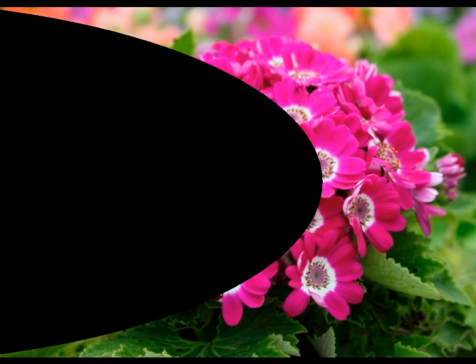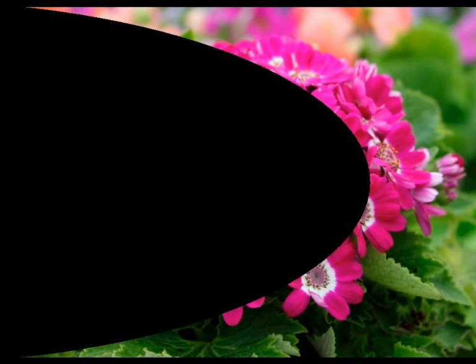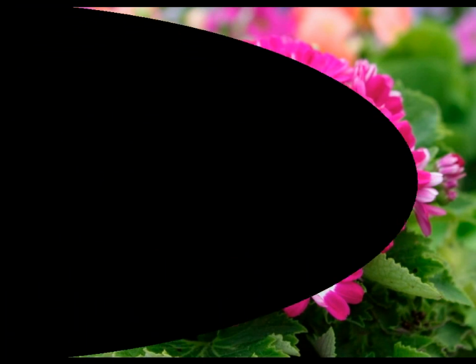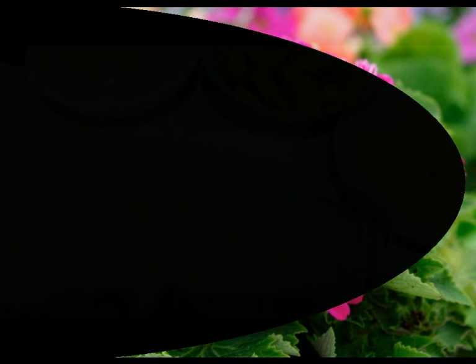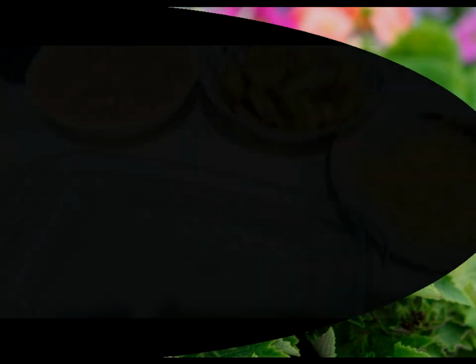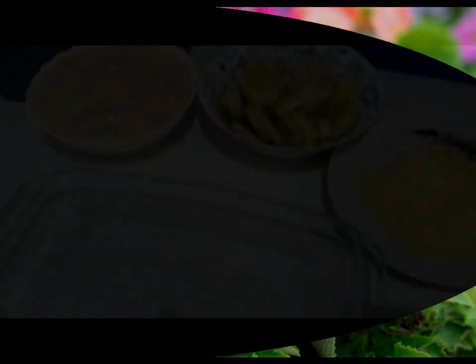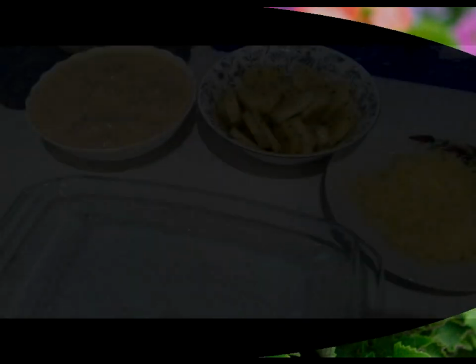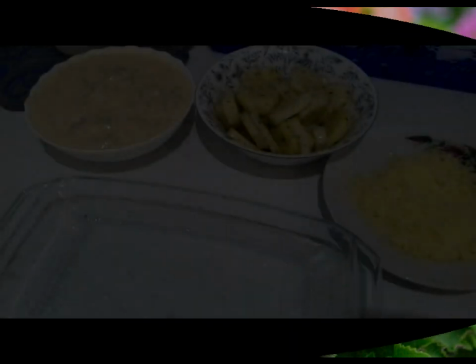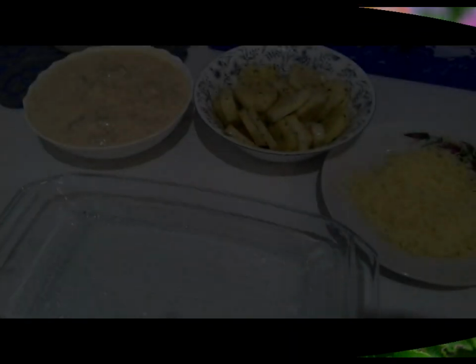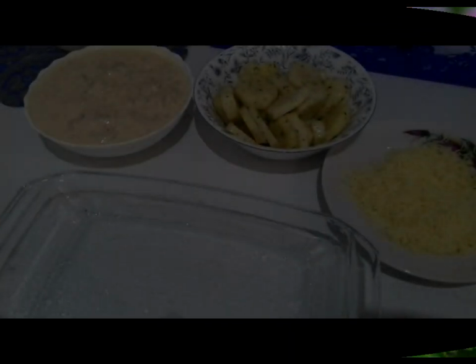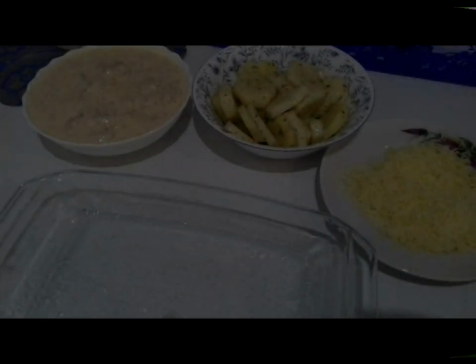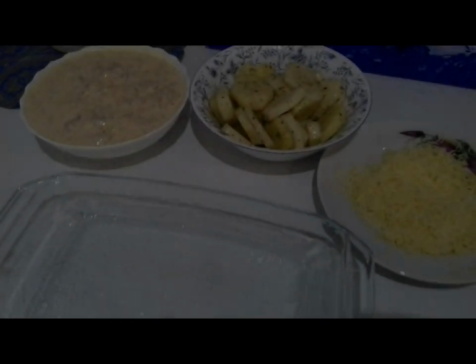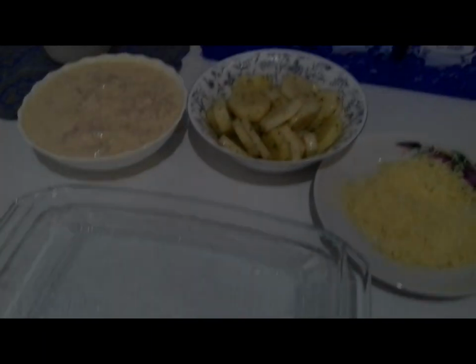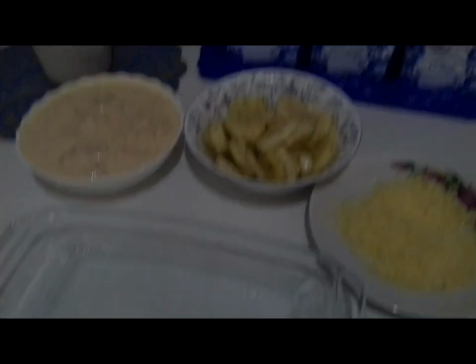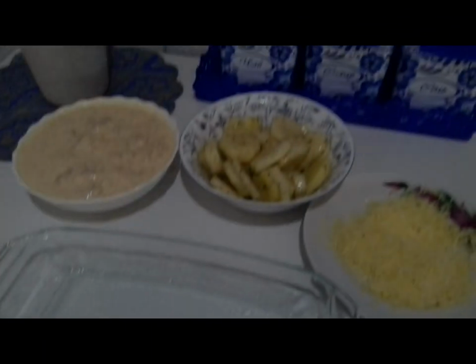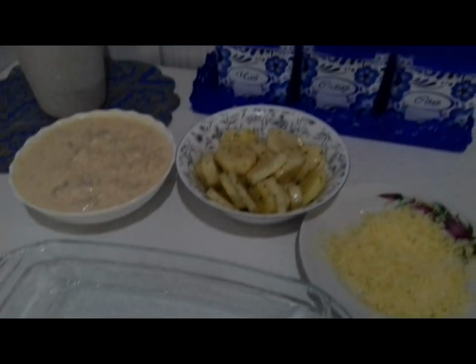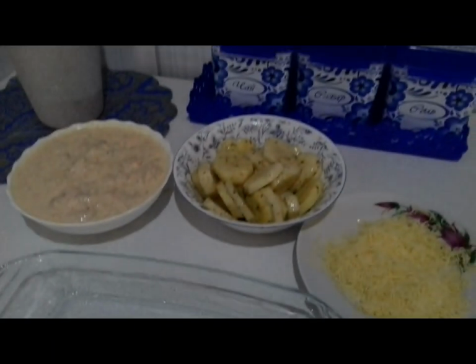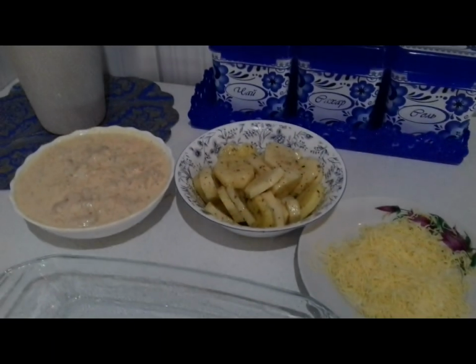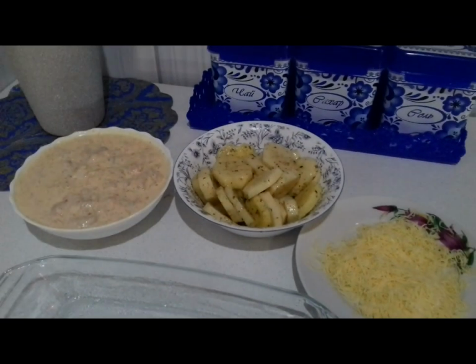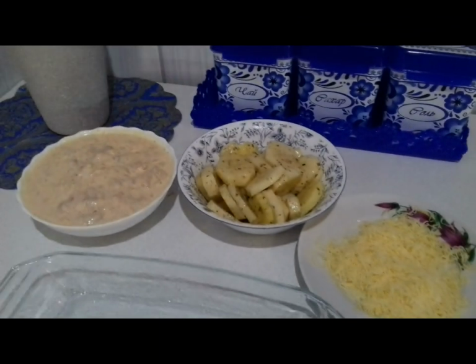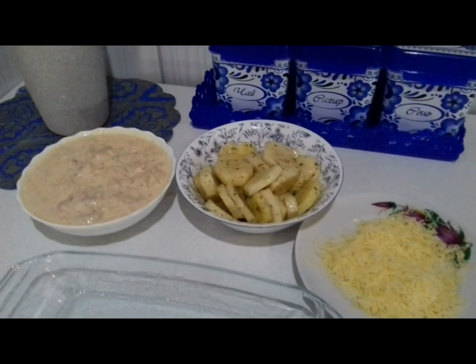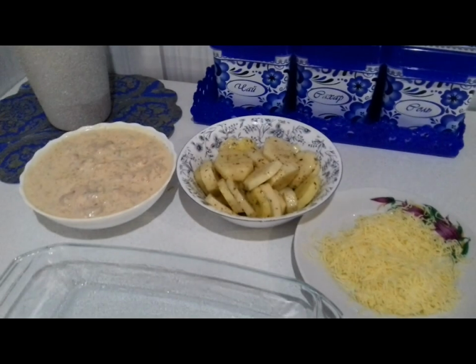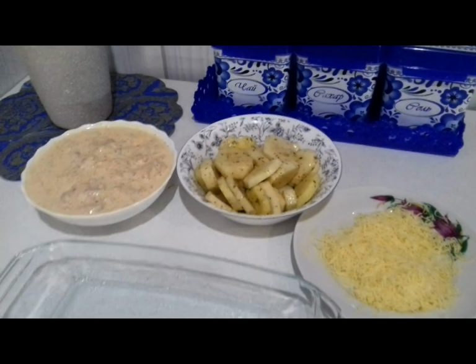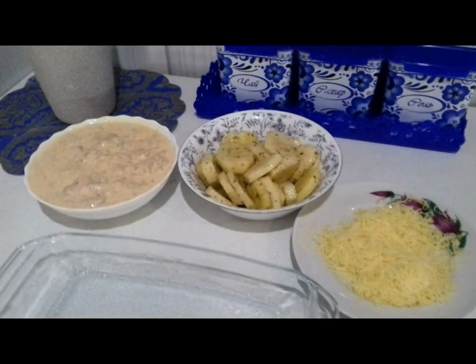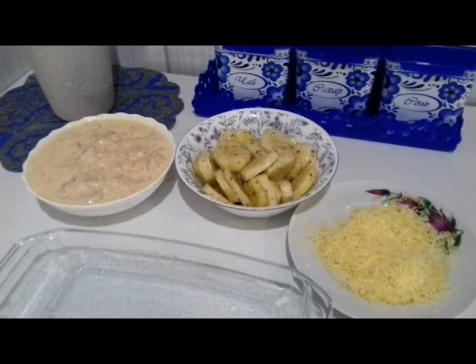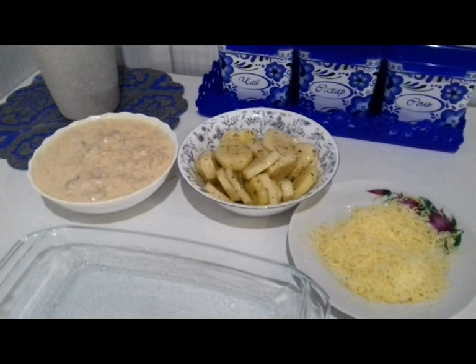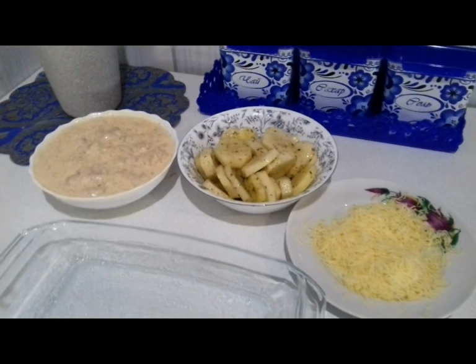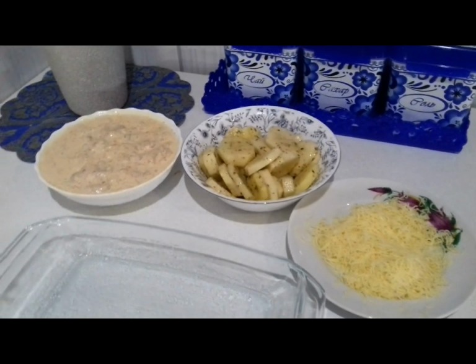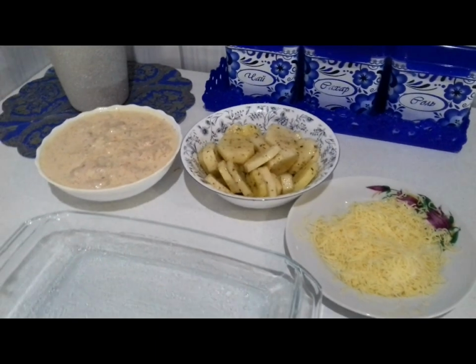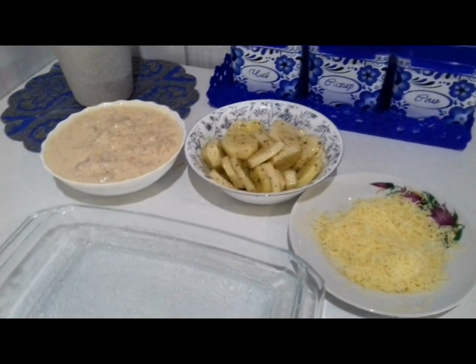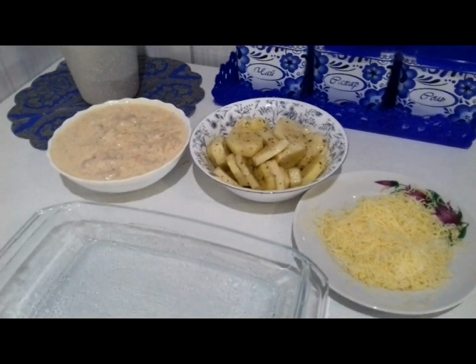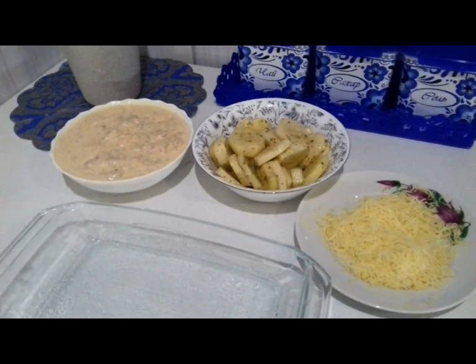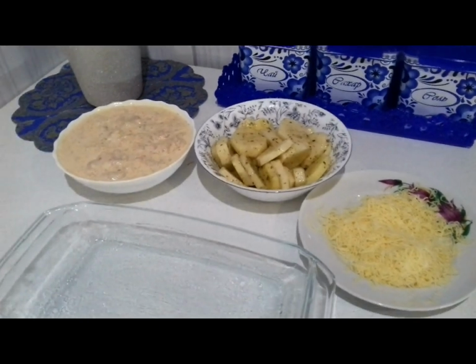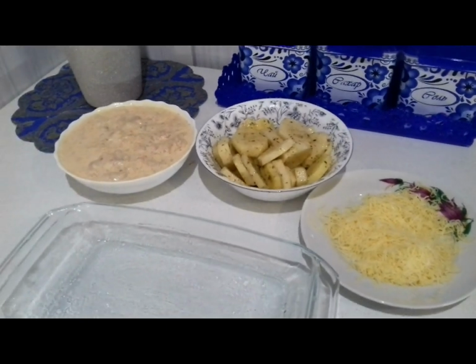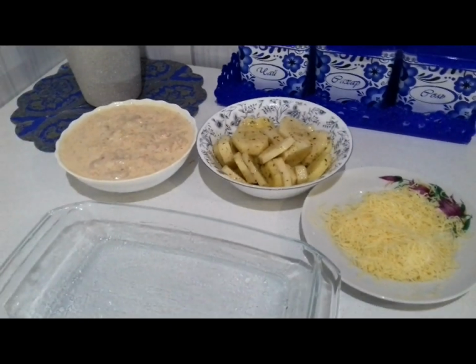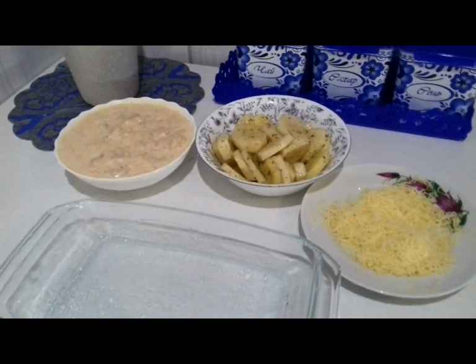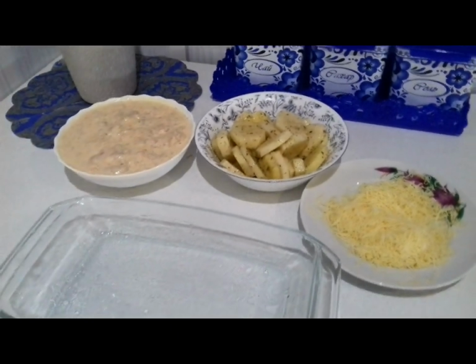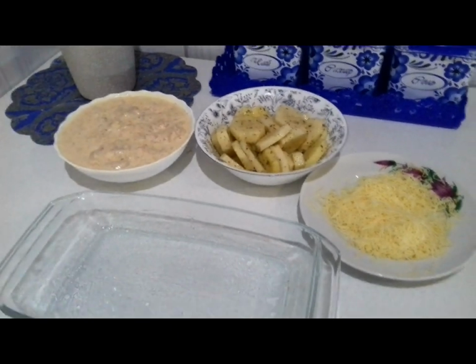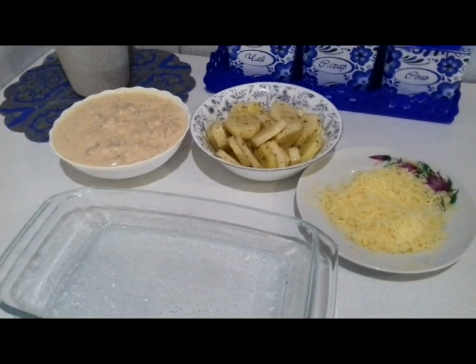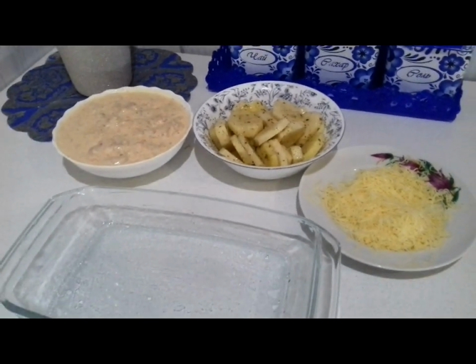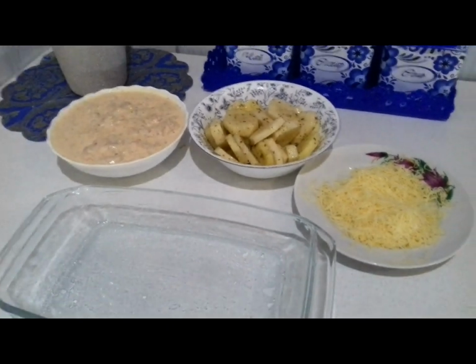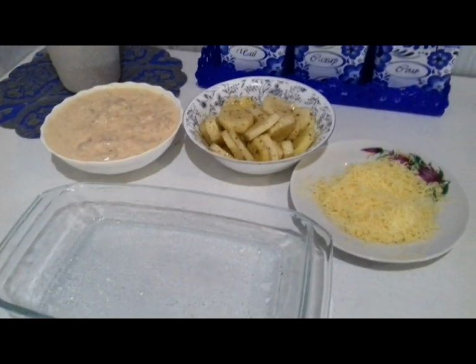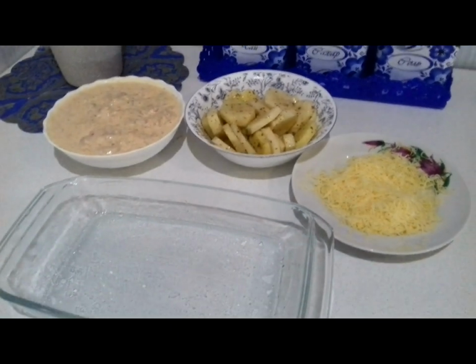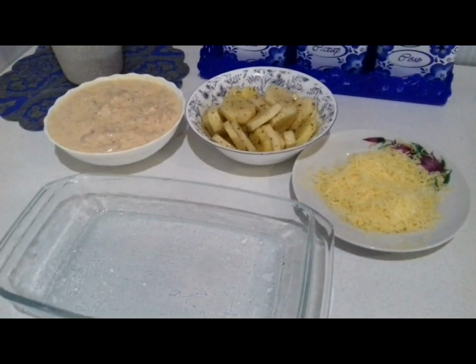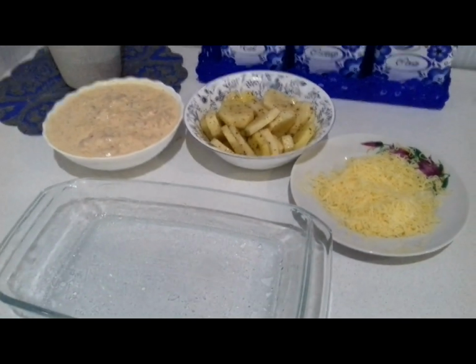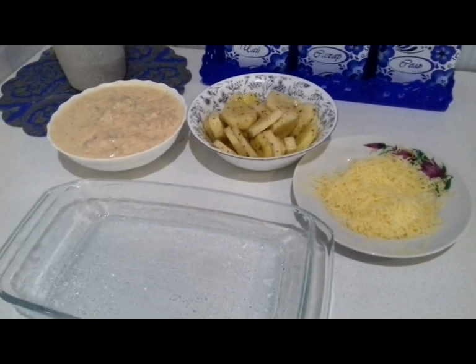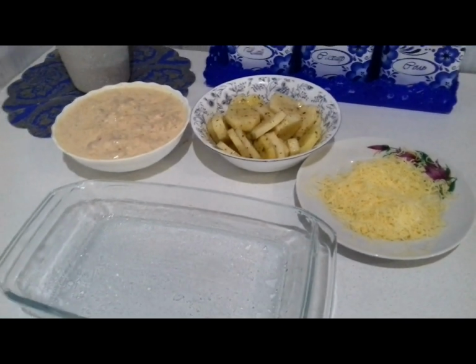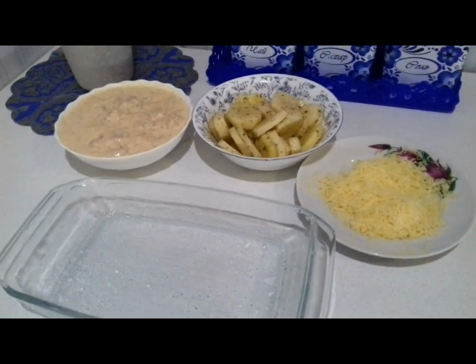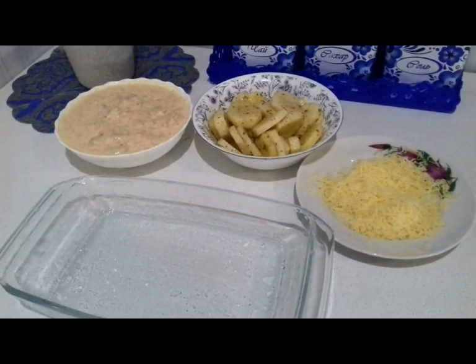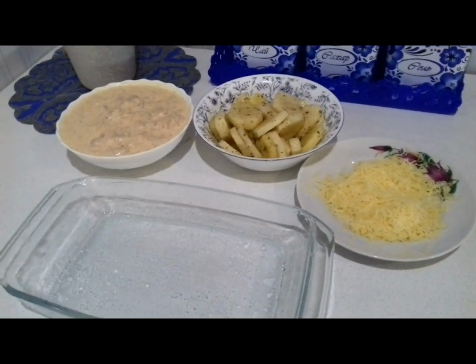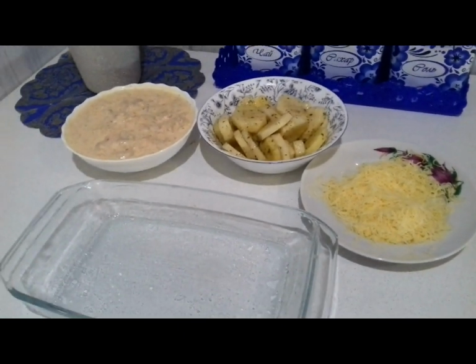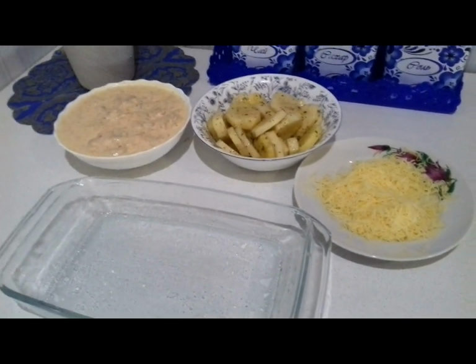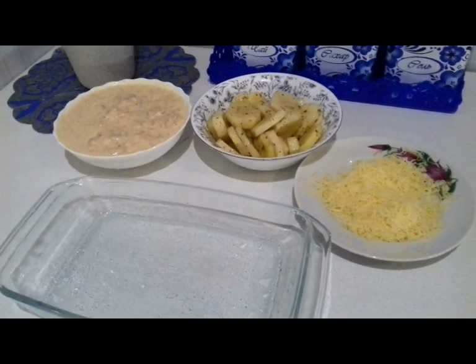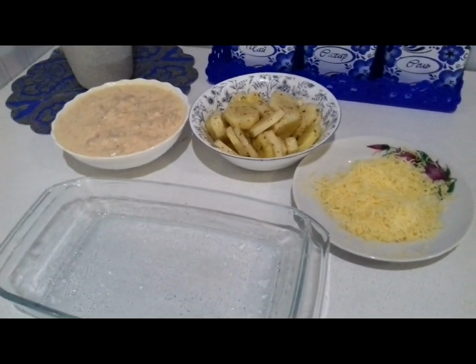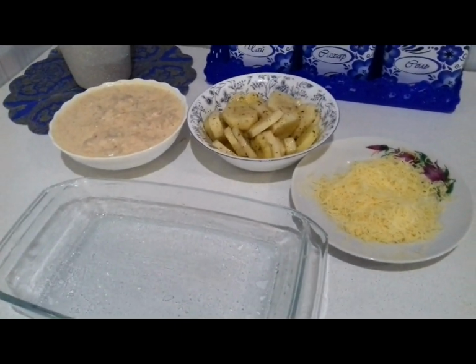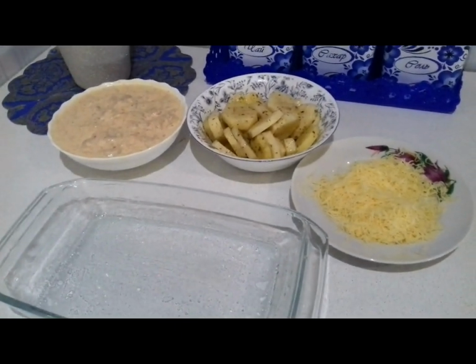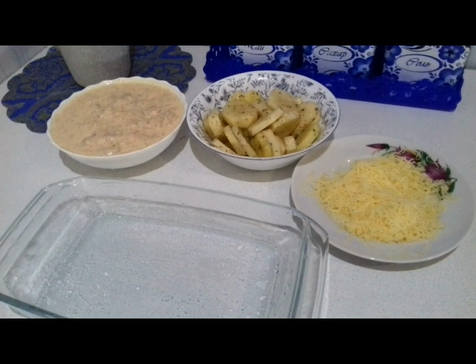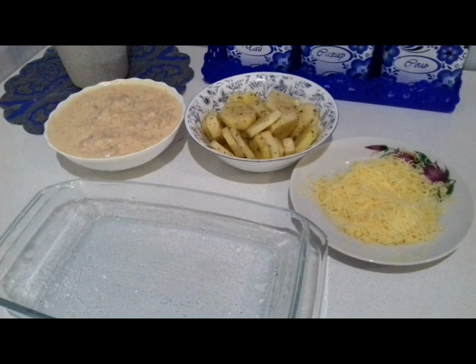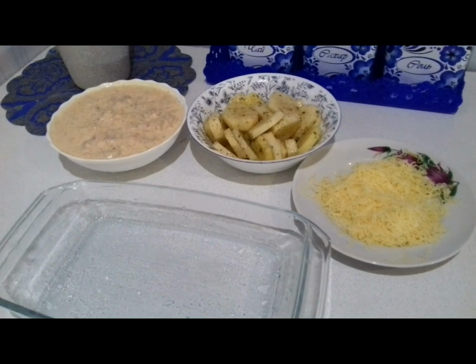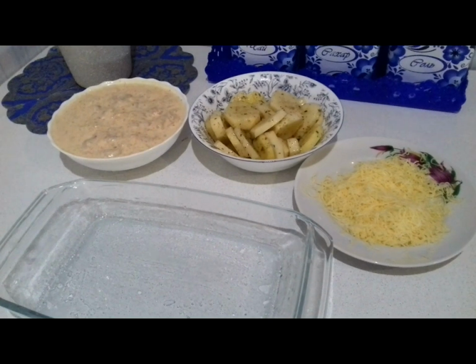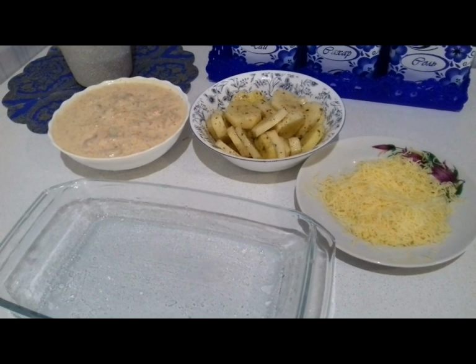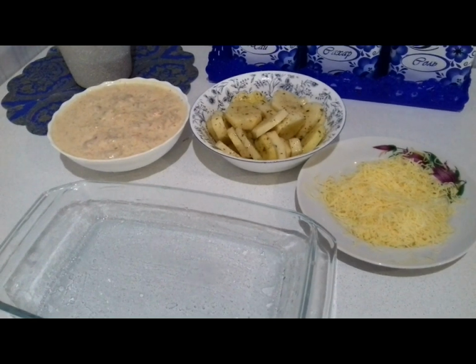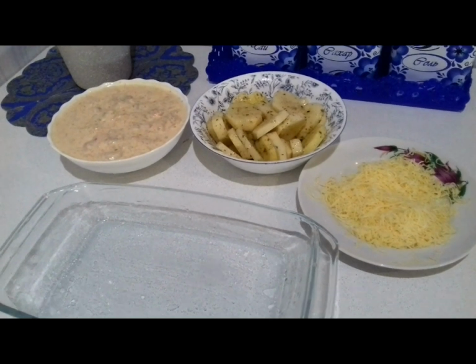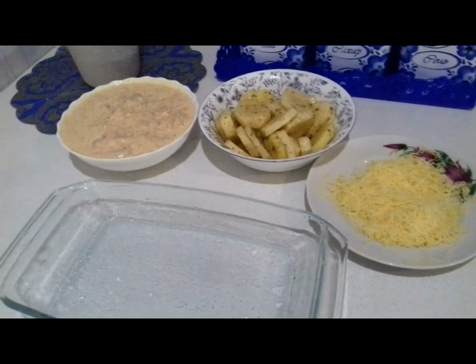Привет, друзья! Вы на канале Цветочный сад у Аленушки. Сегодня мы что готовим, Назарик? Какое блюдо?